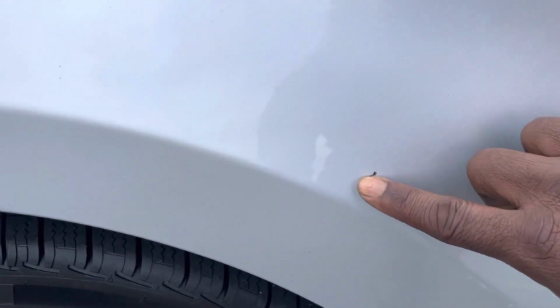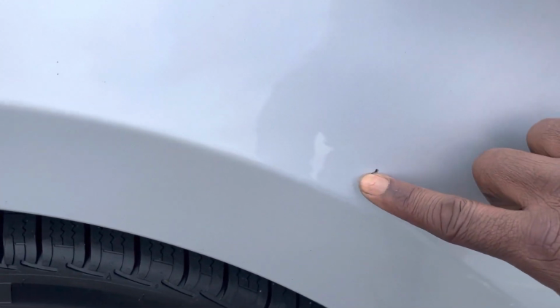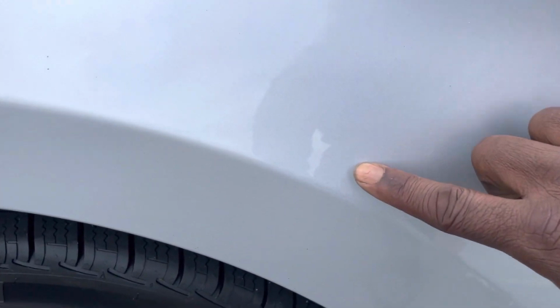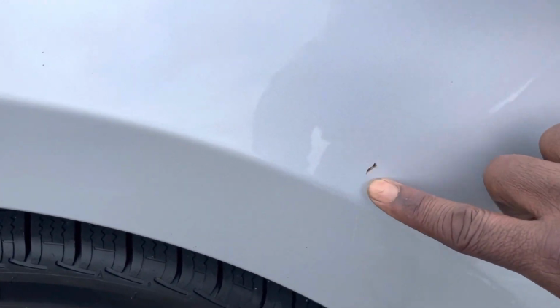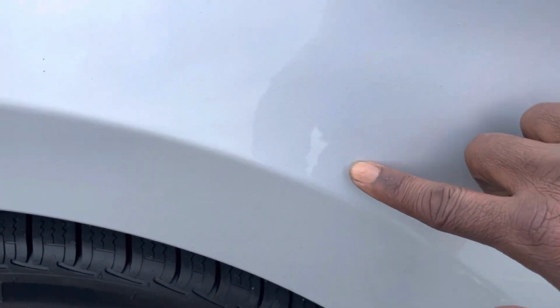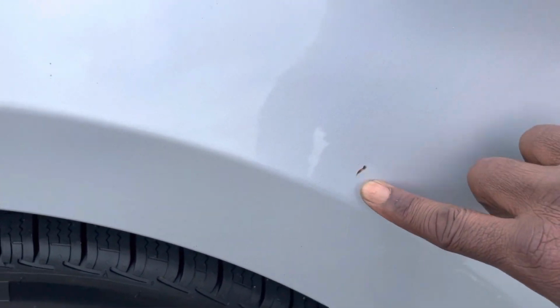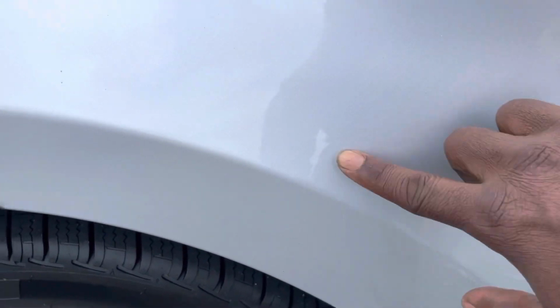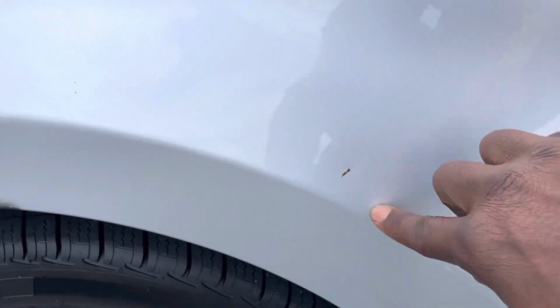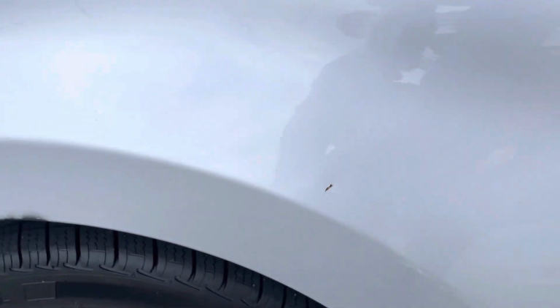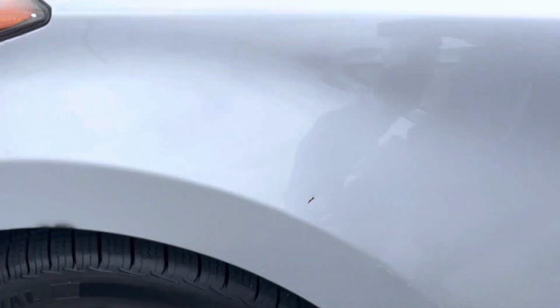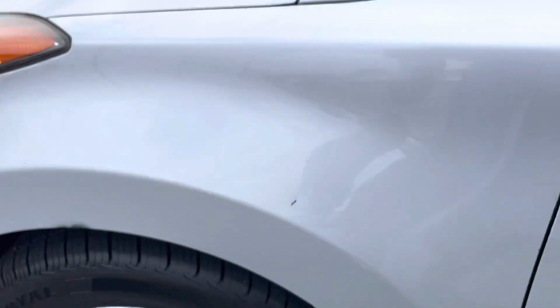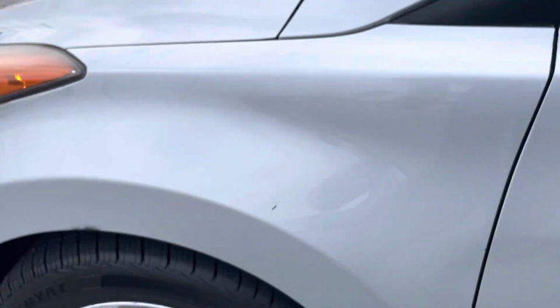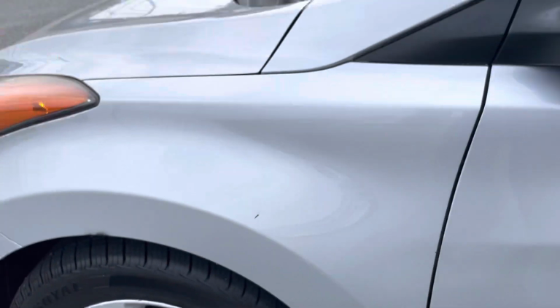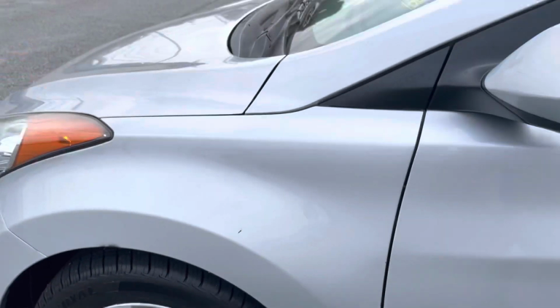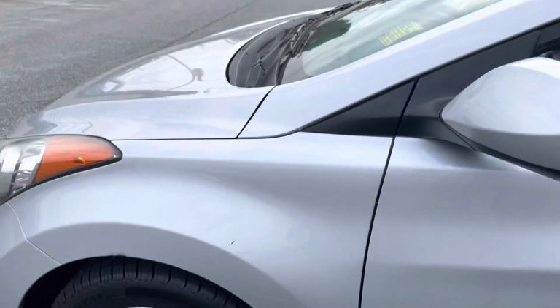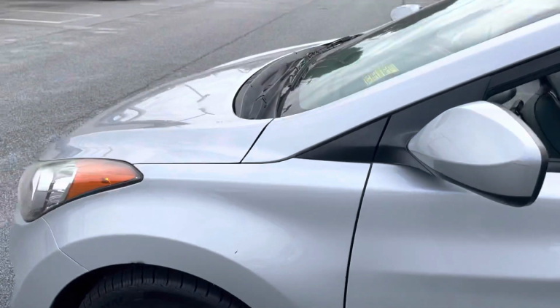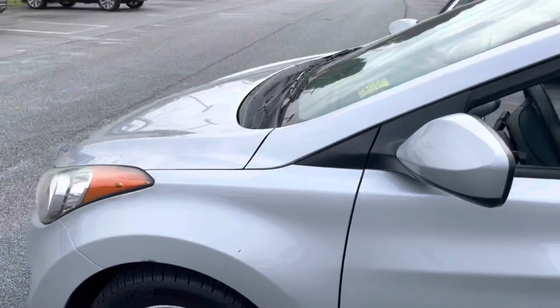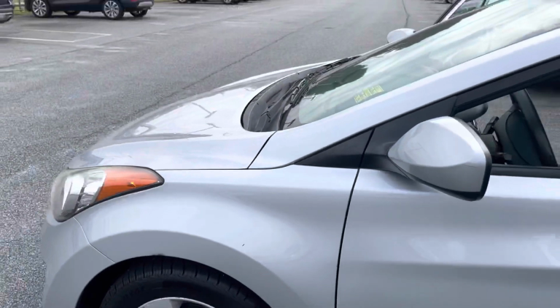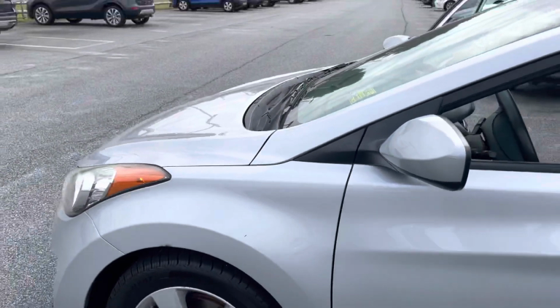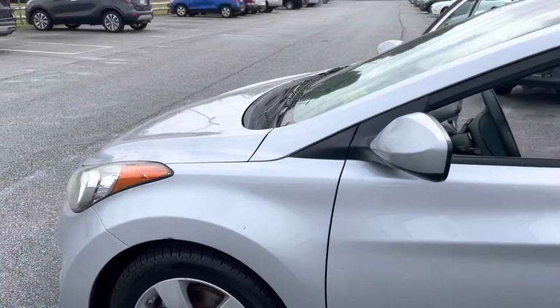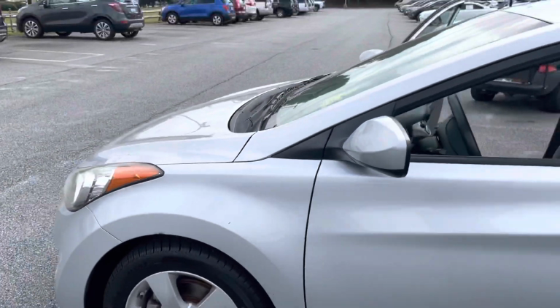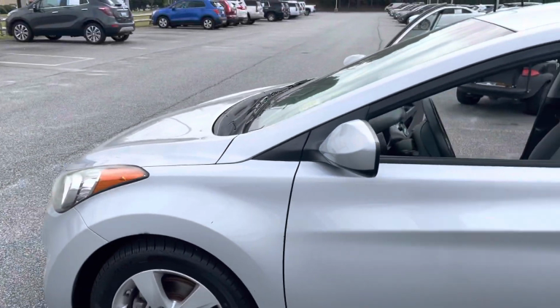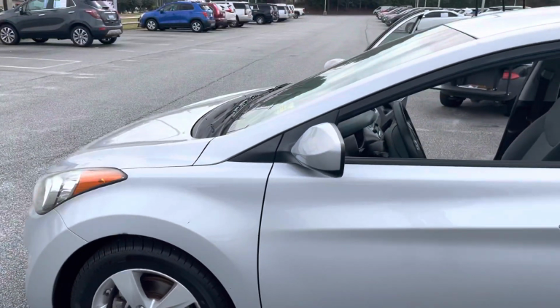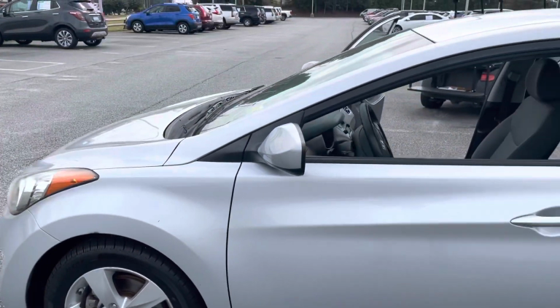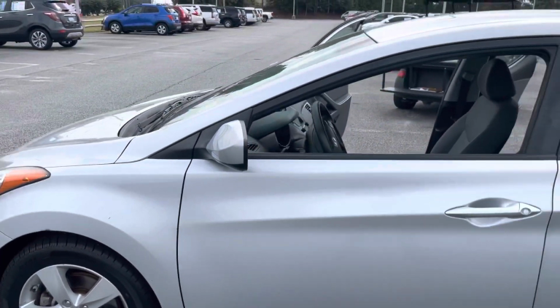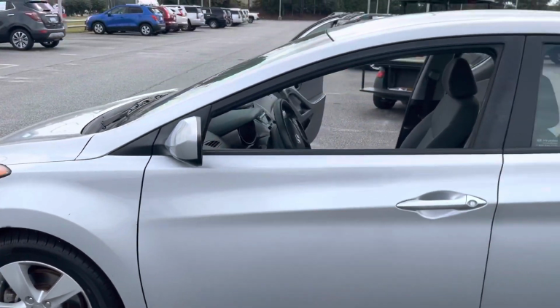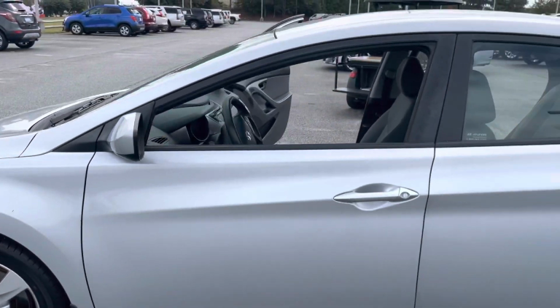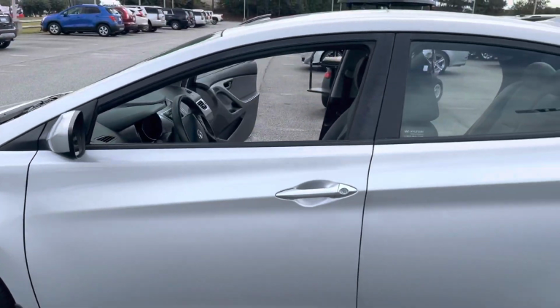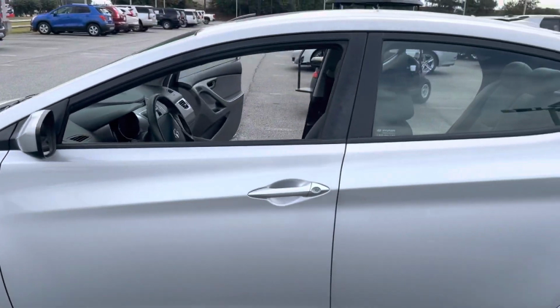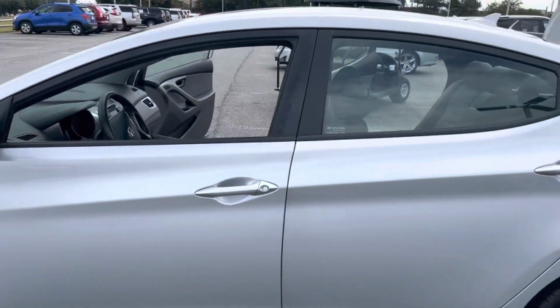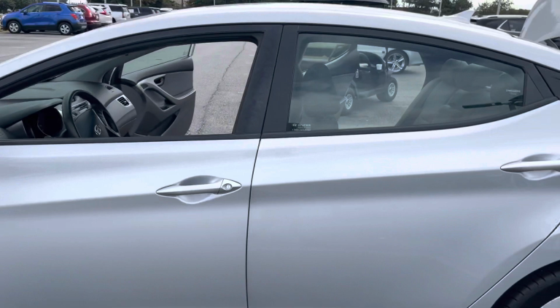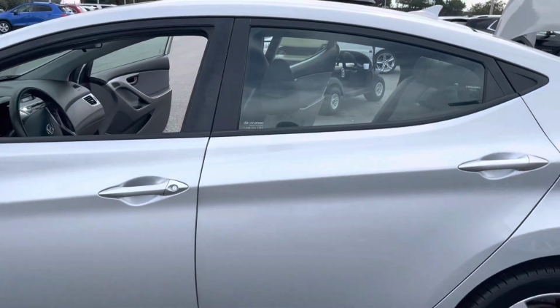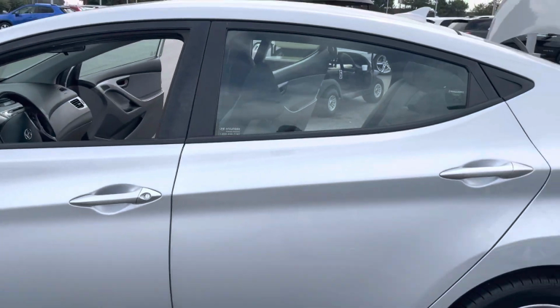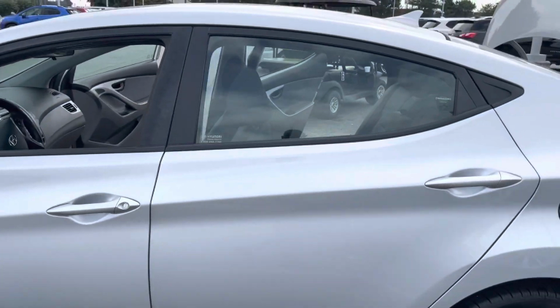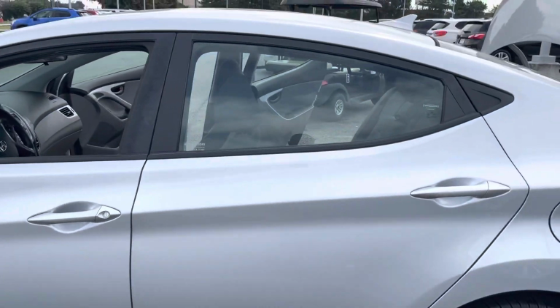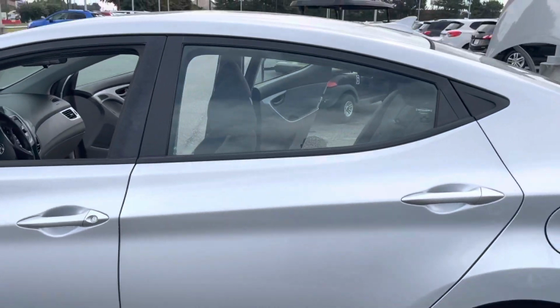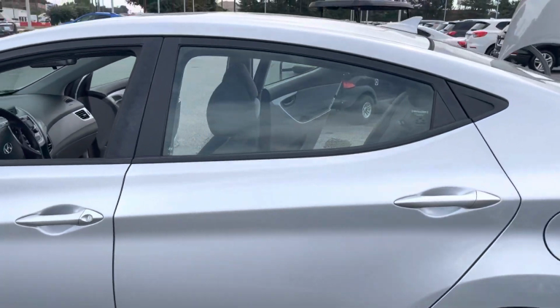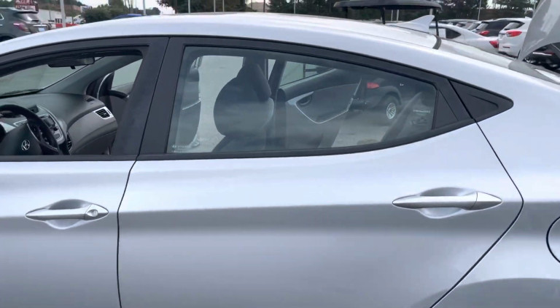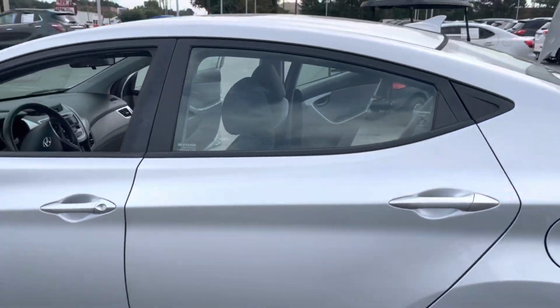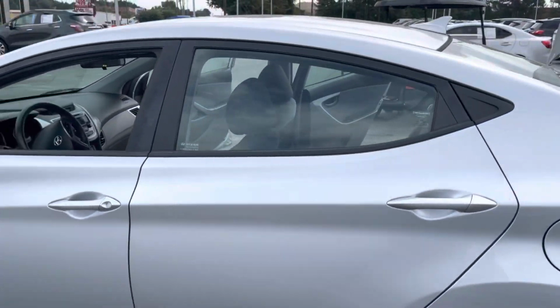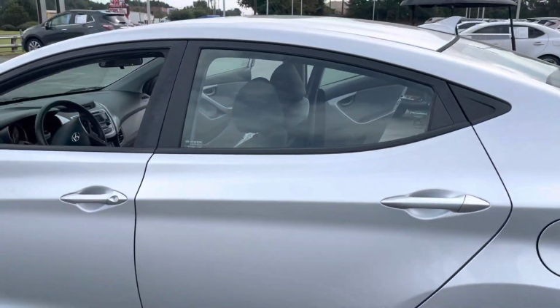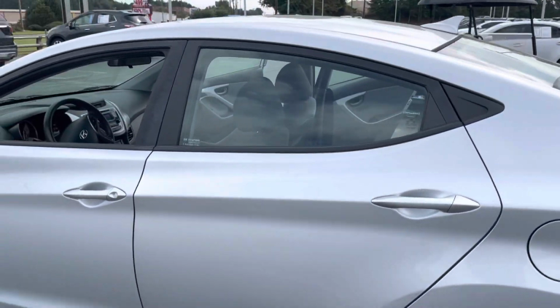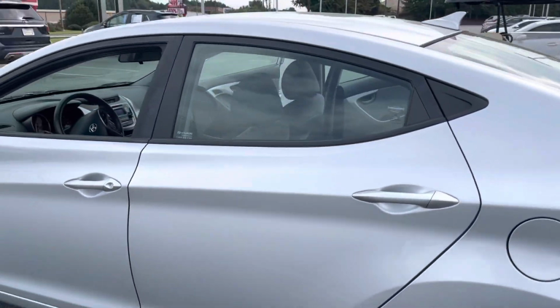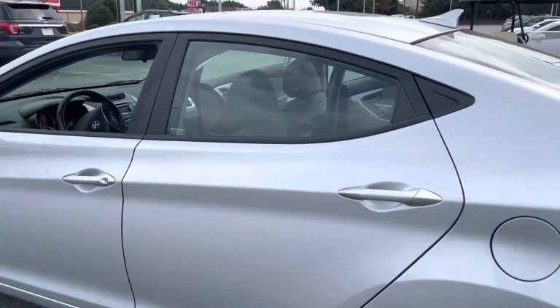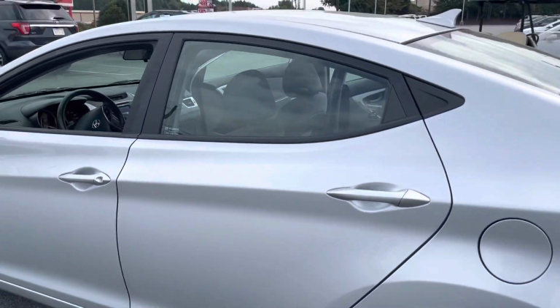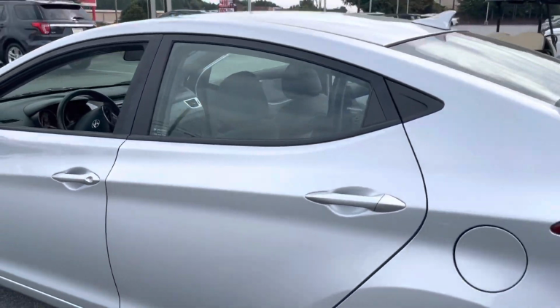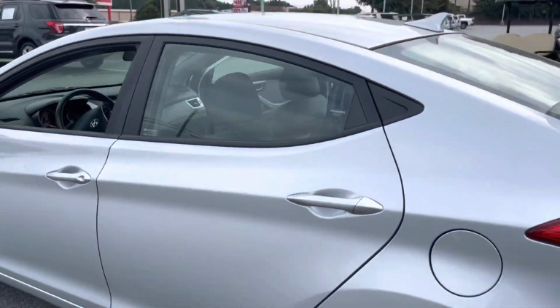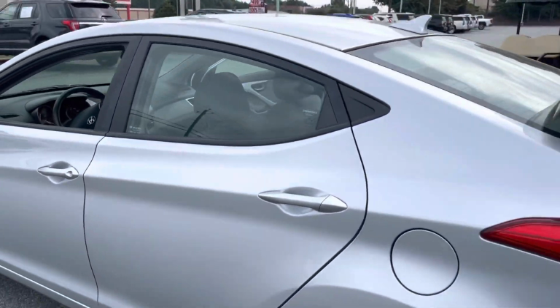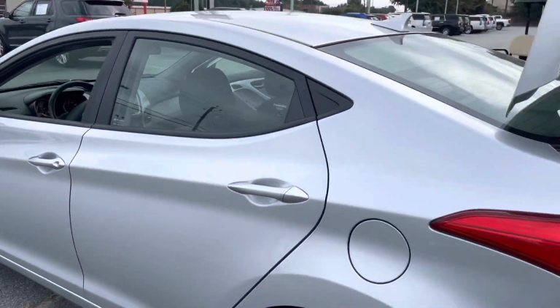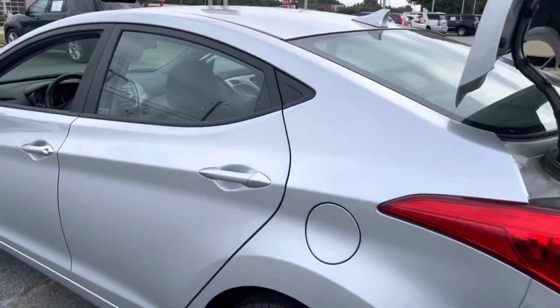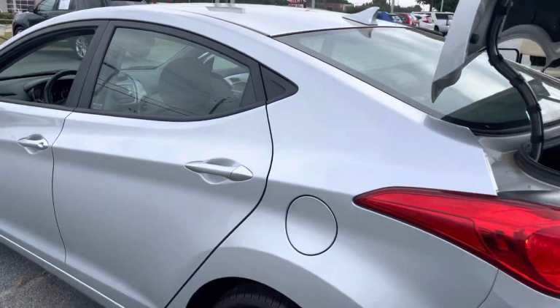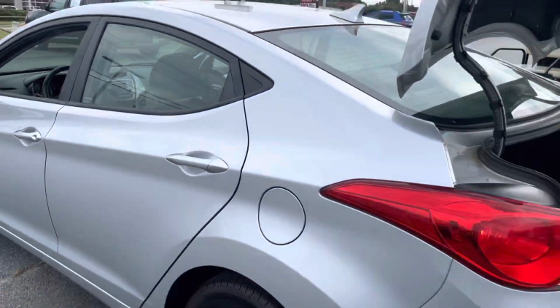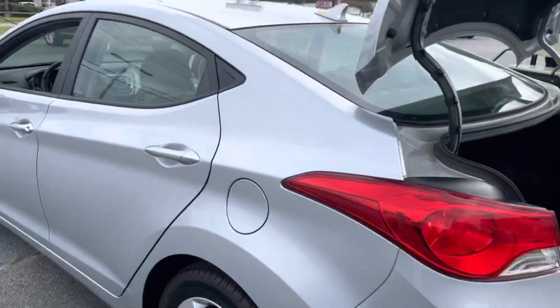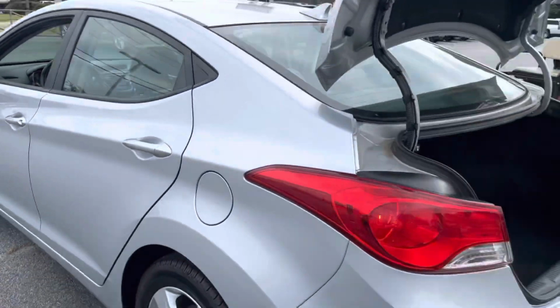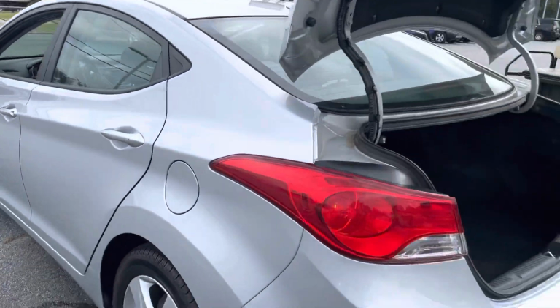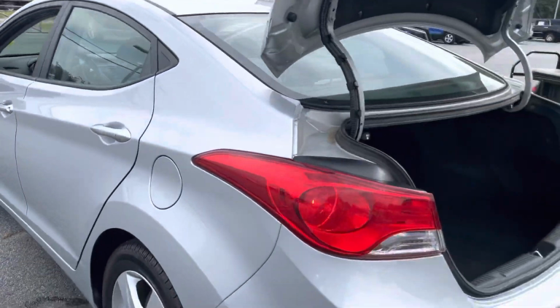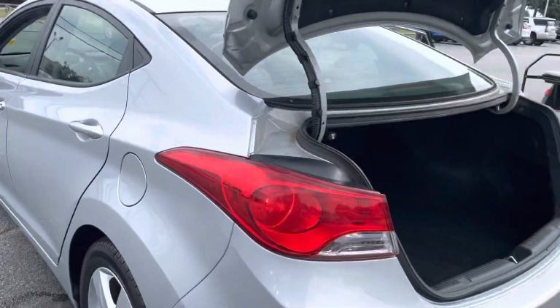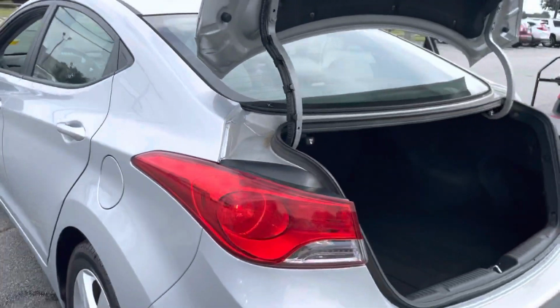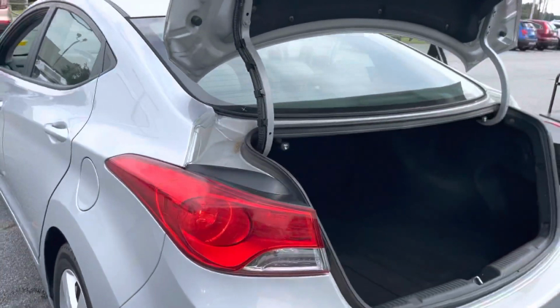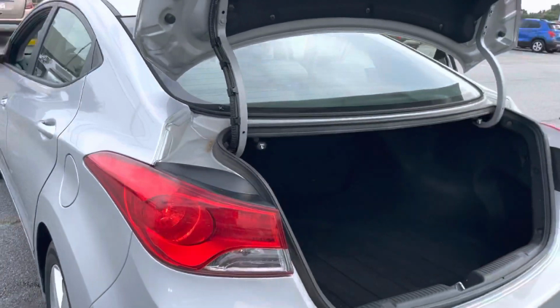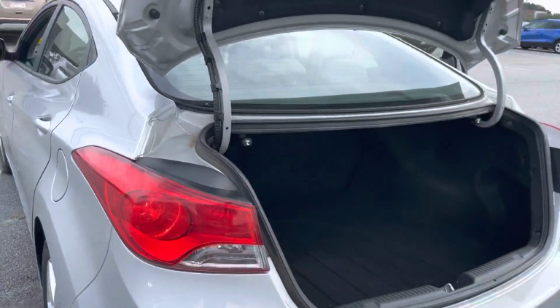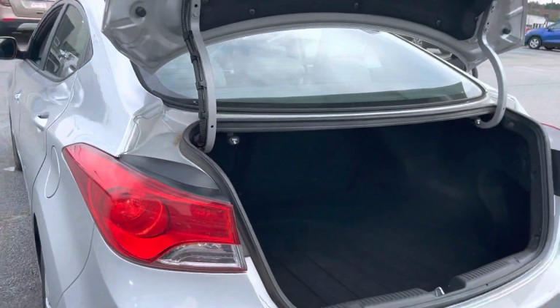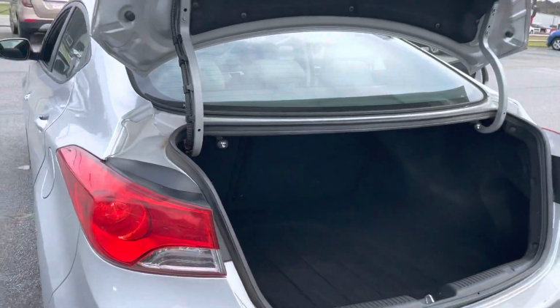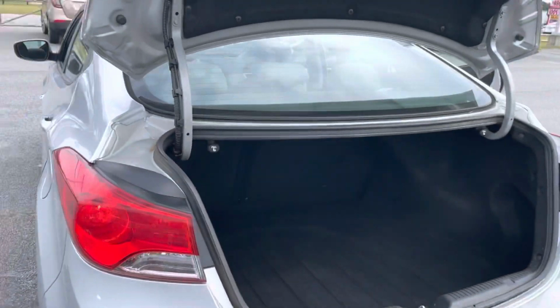There's a minor little scratch there, but the driver's side looks excellent.